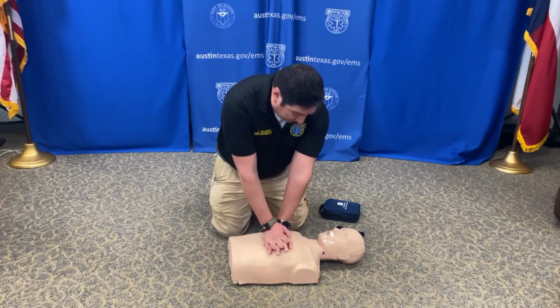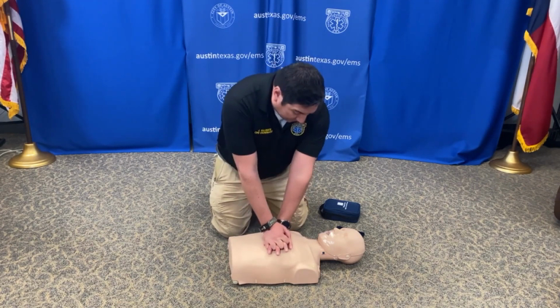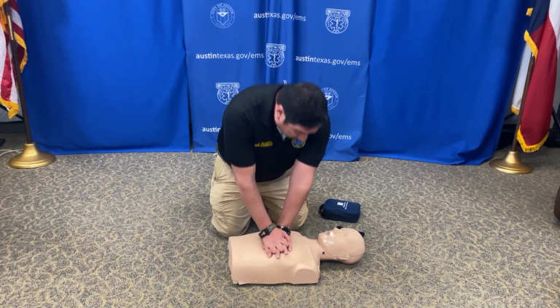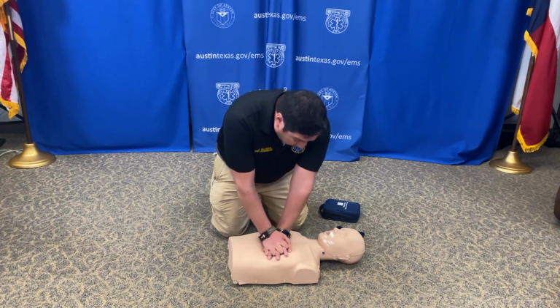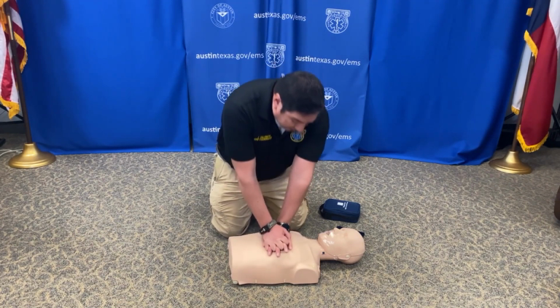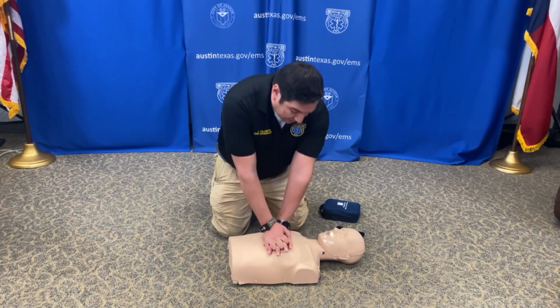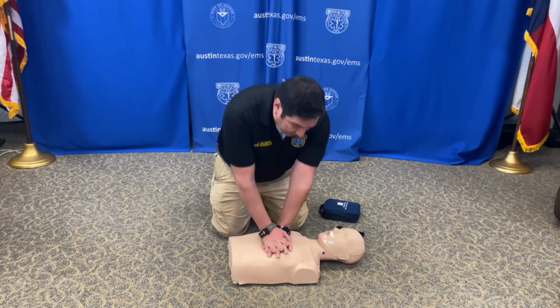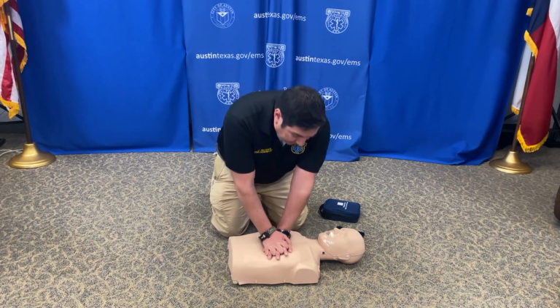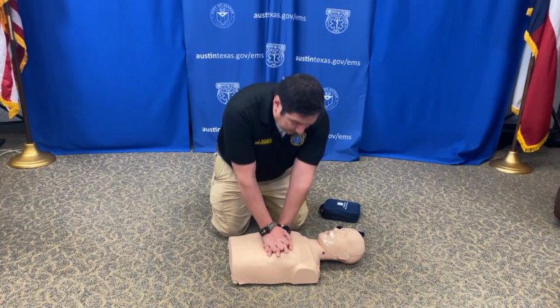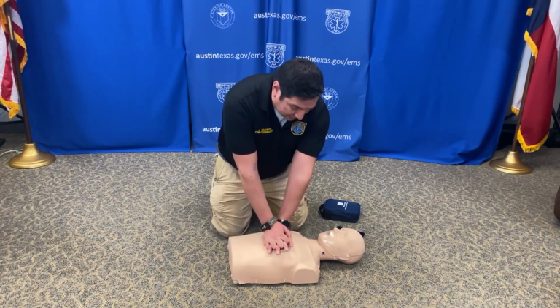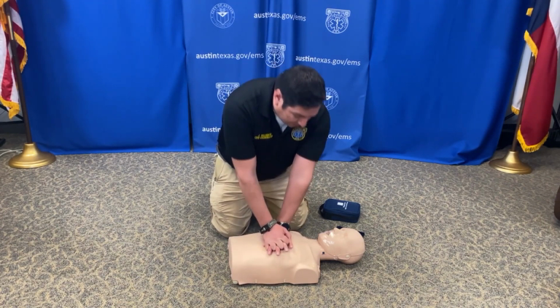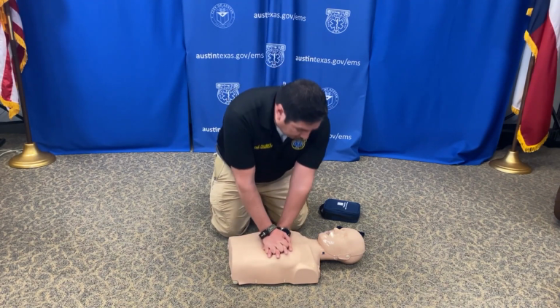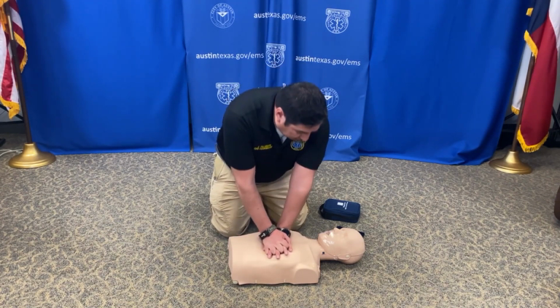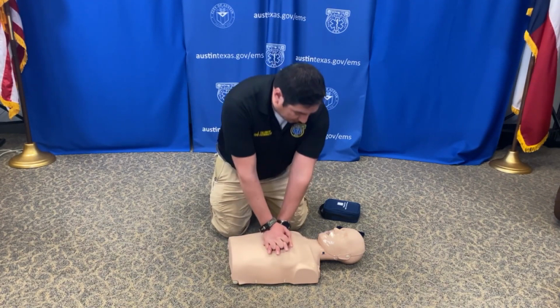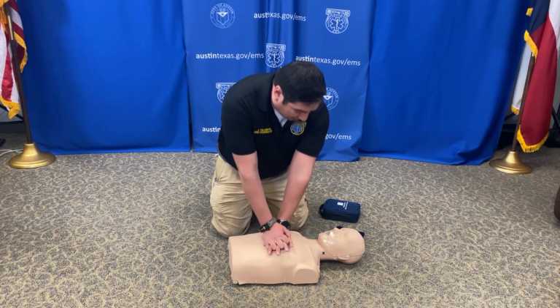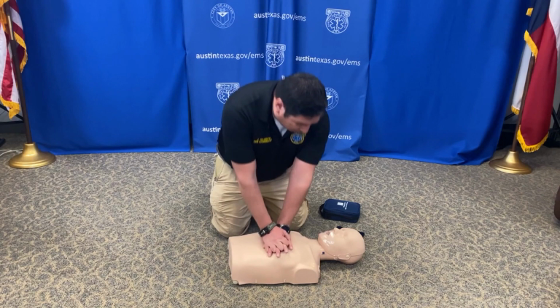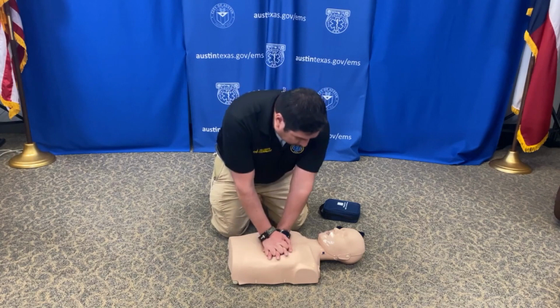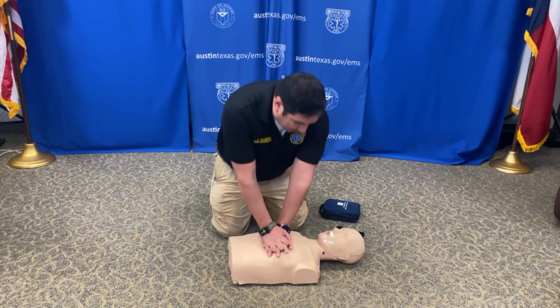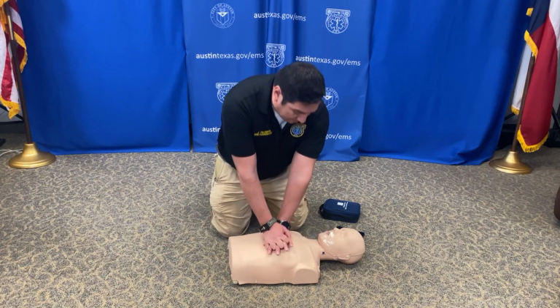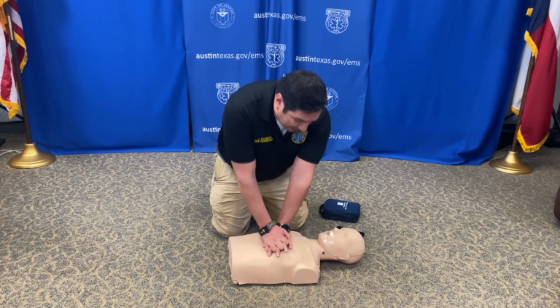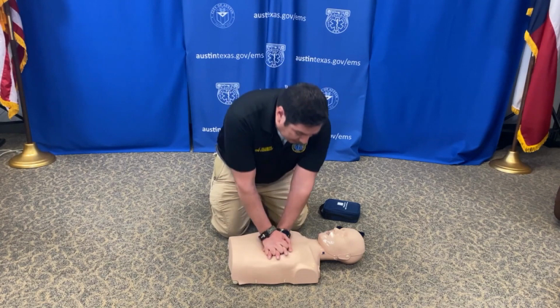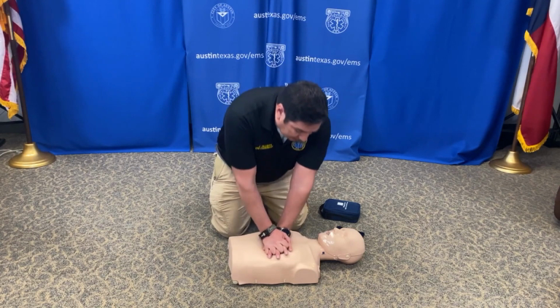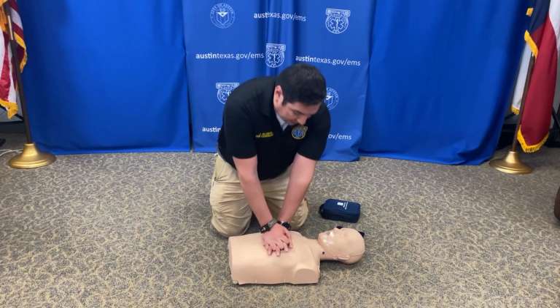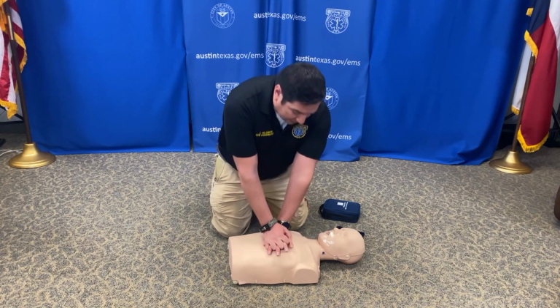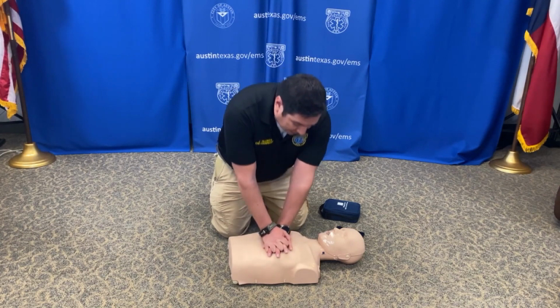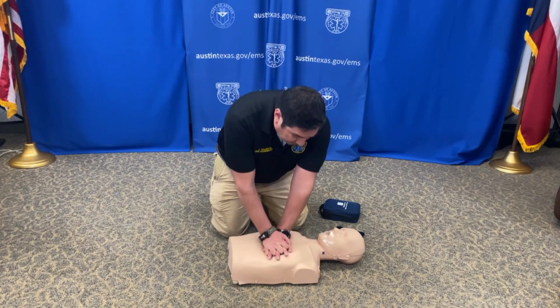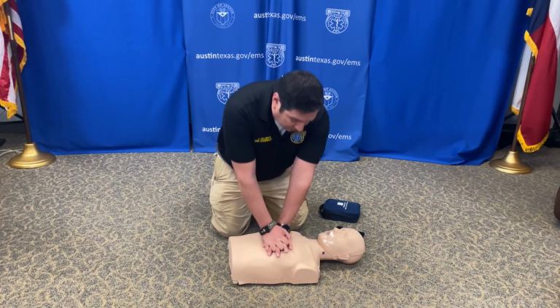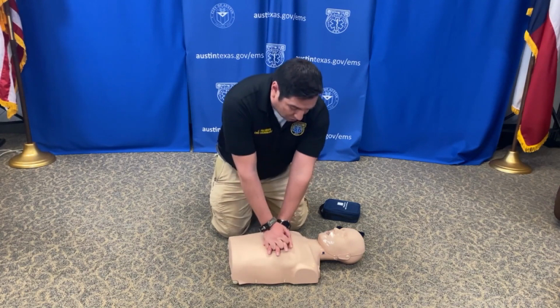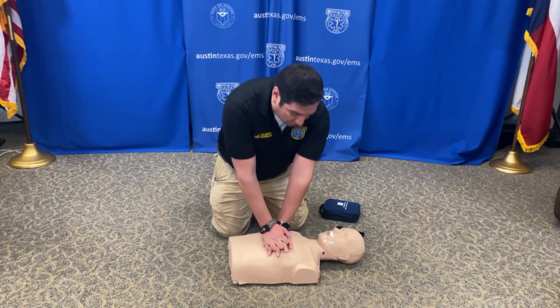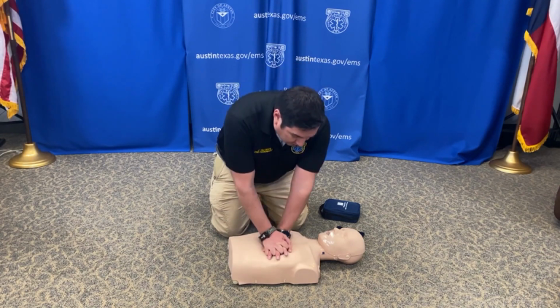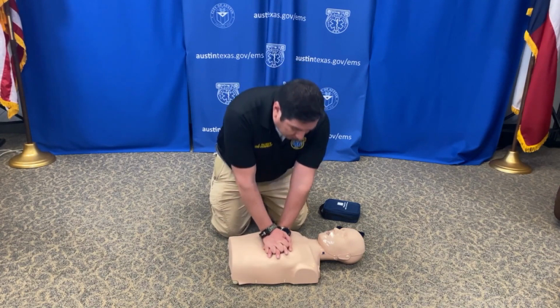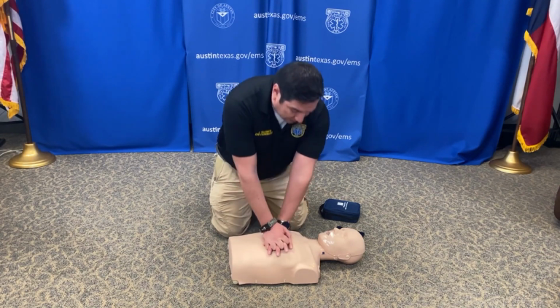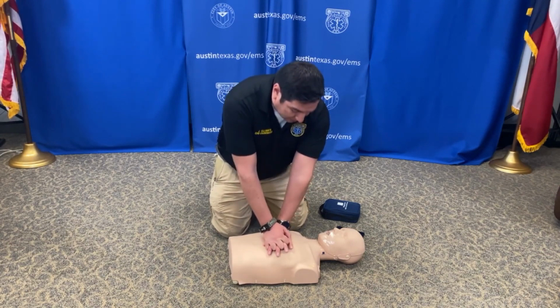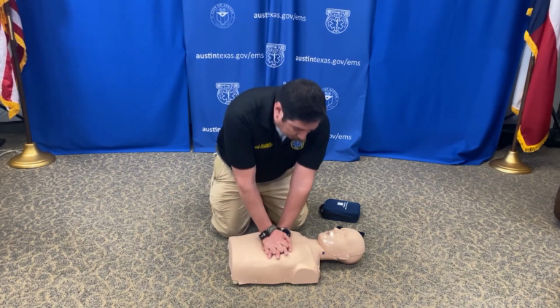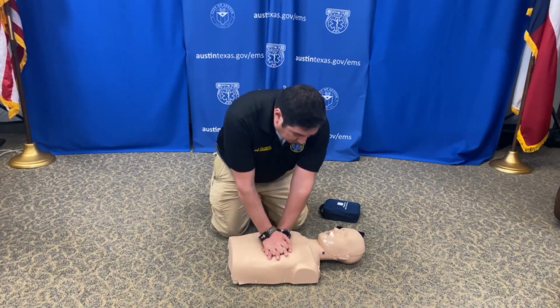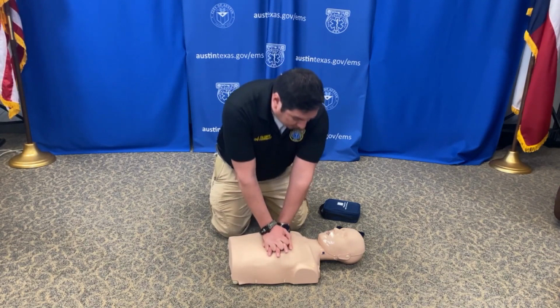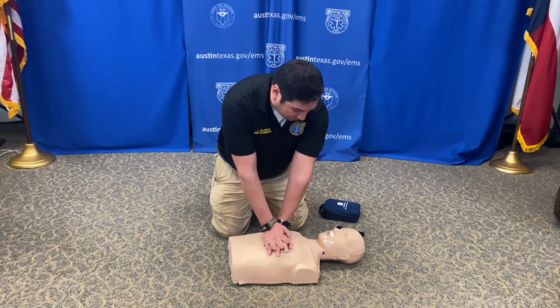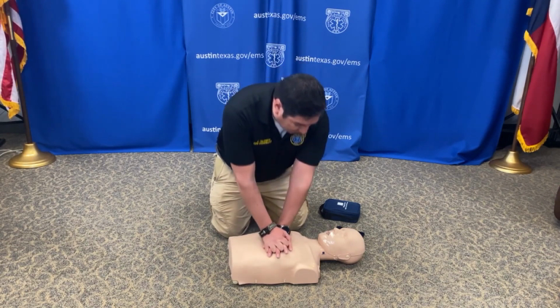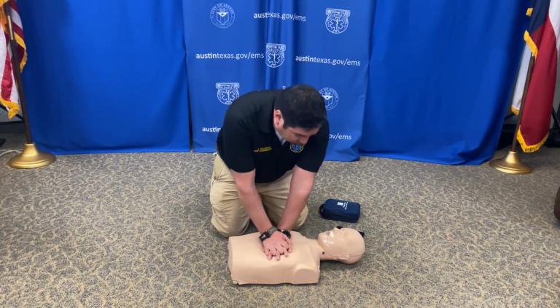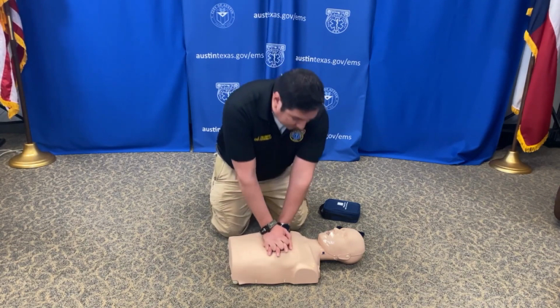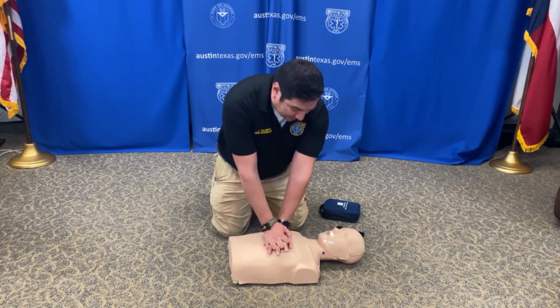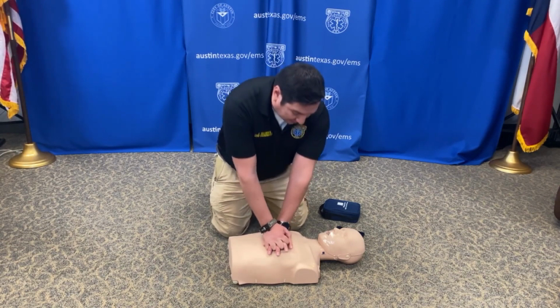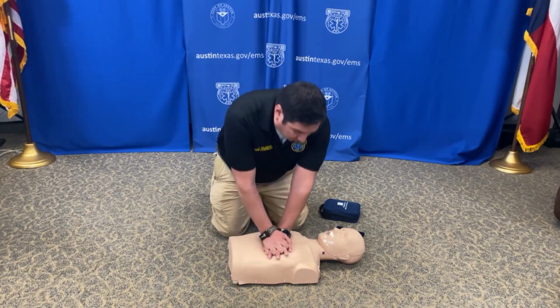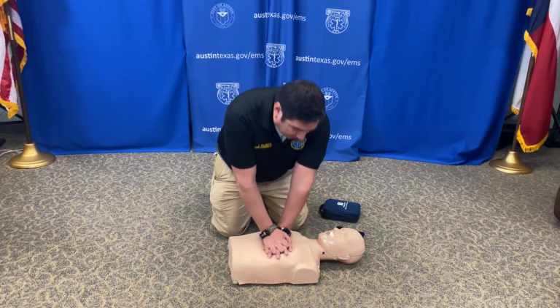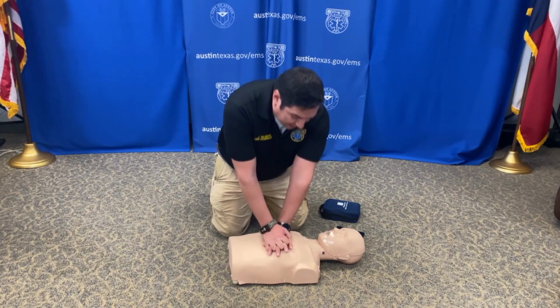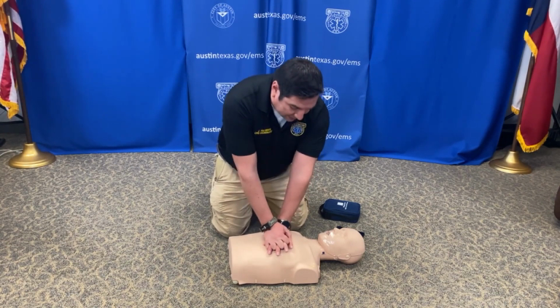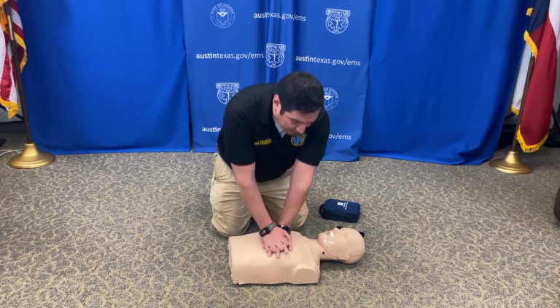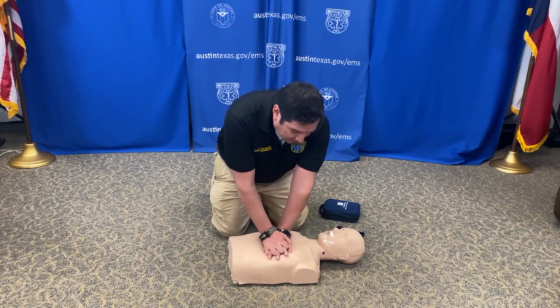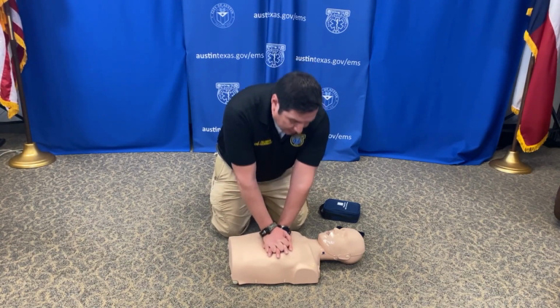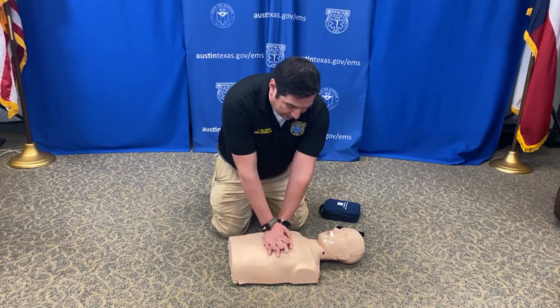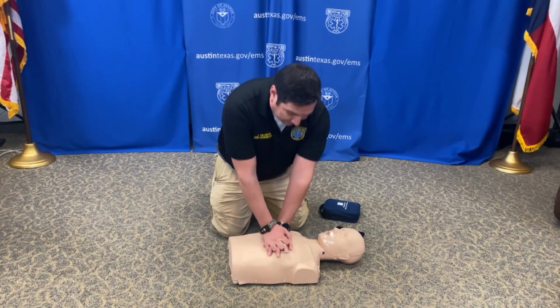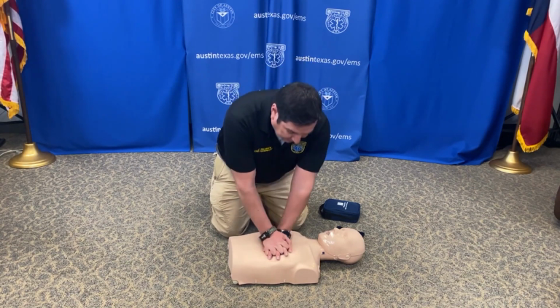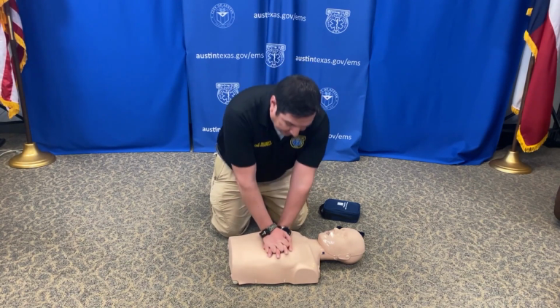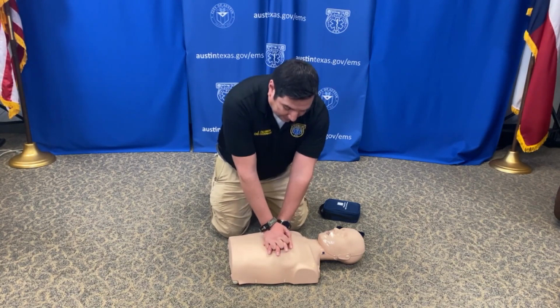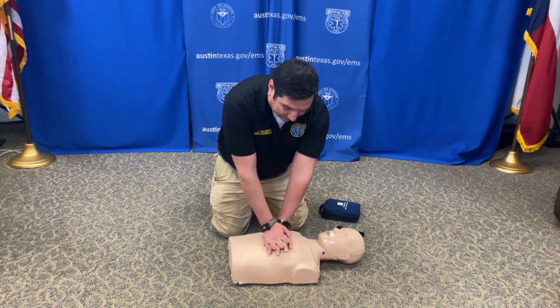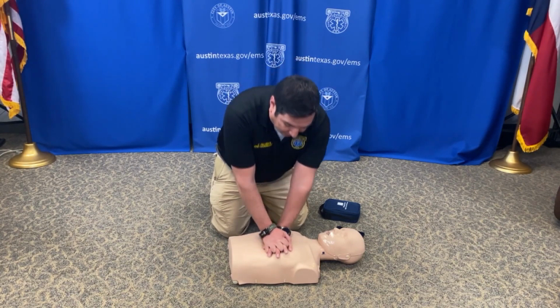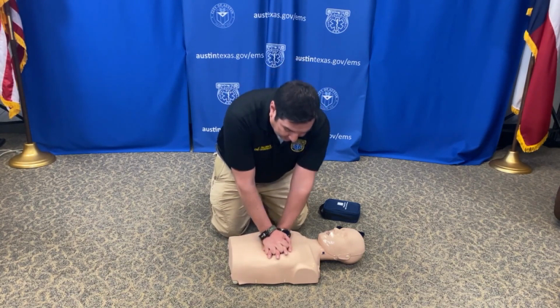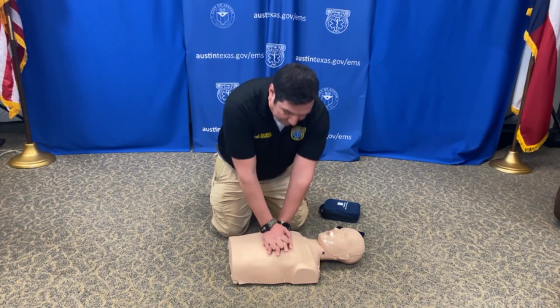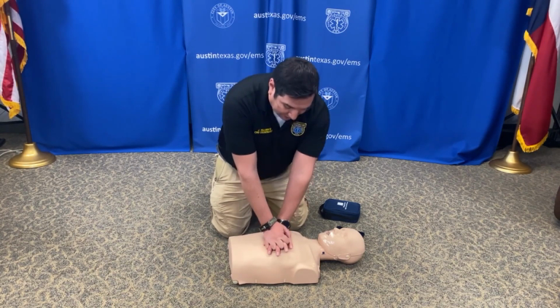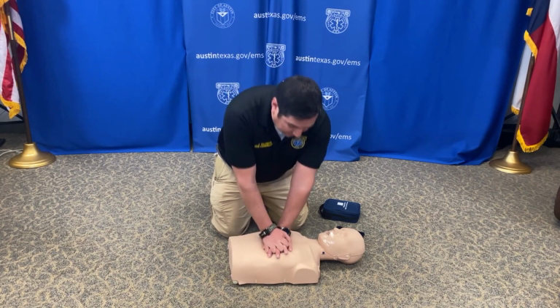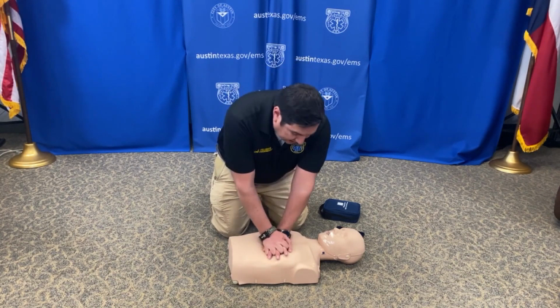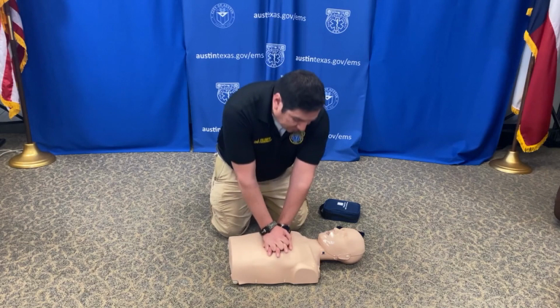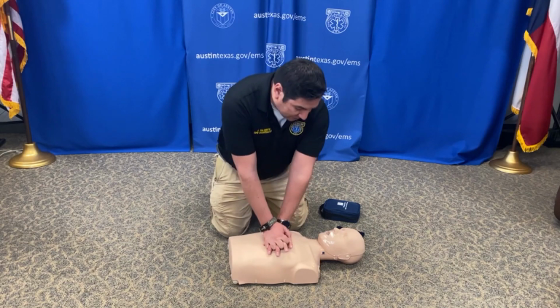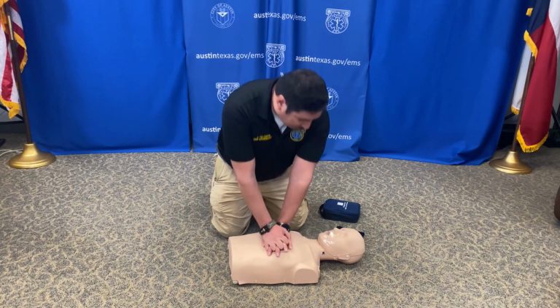One of the things that the American Heart Association recommends is doing compressions at the rate of 'Stayin' Alive' by the Bee Gees.